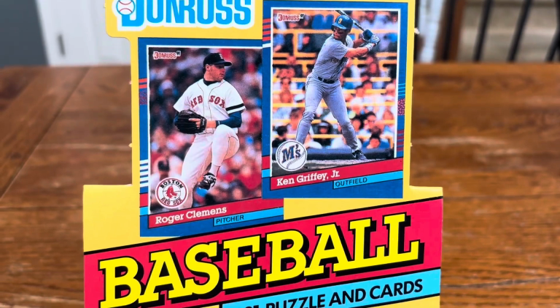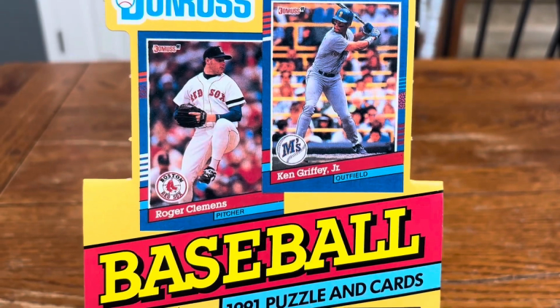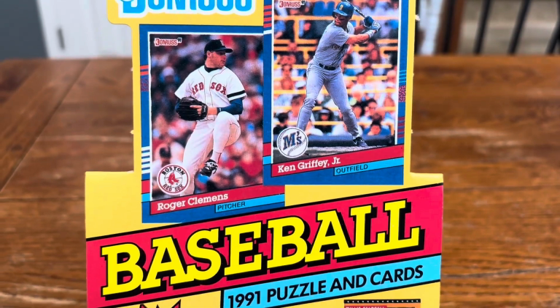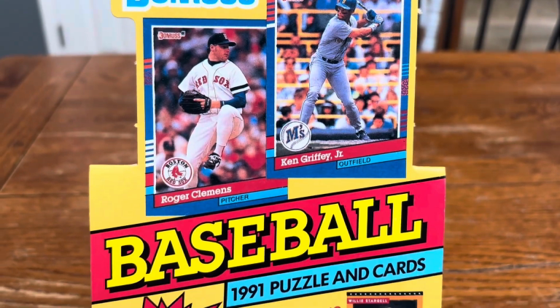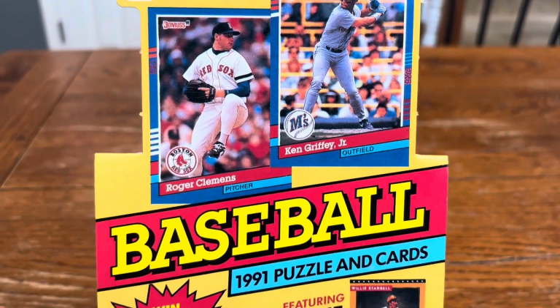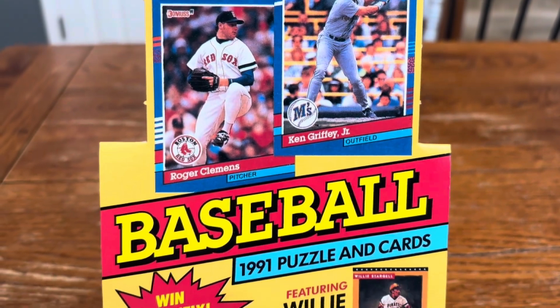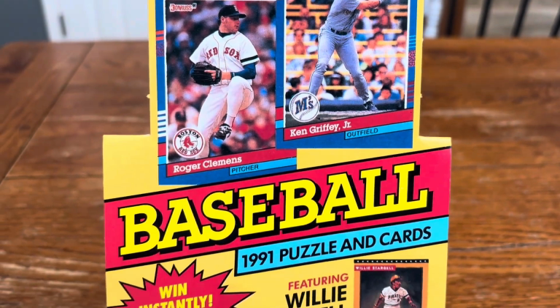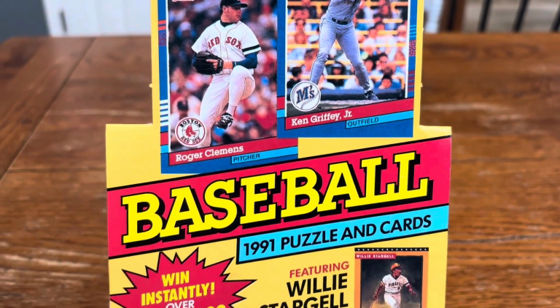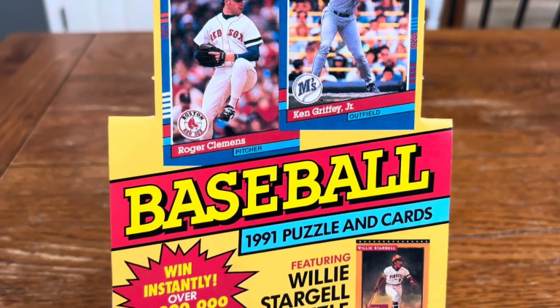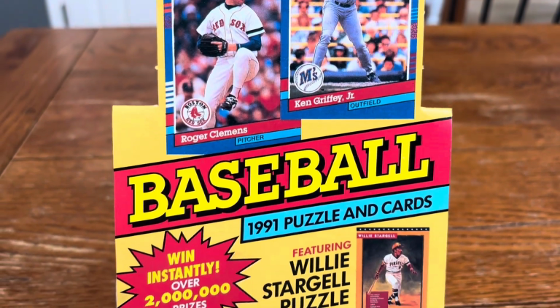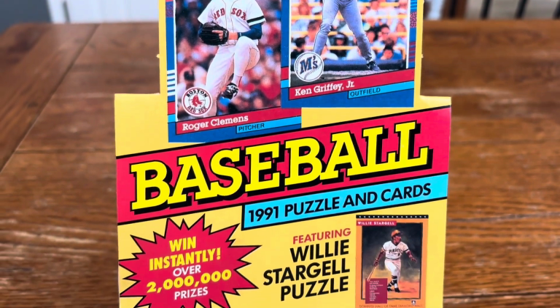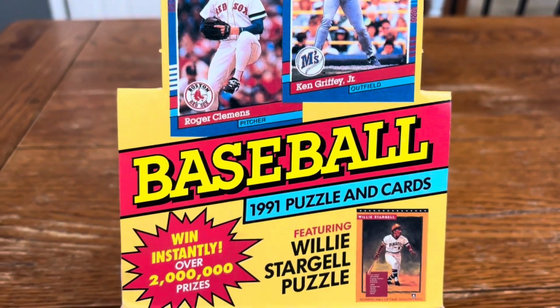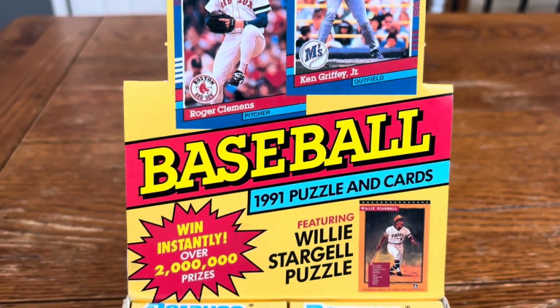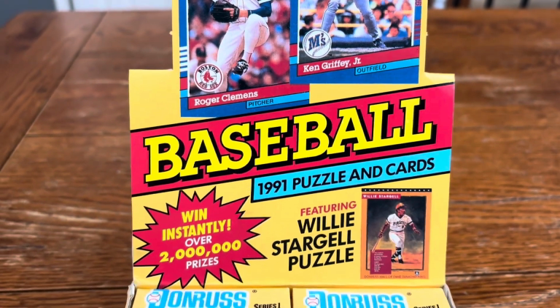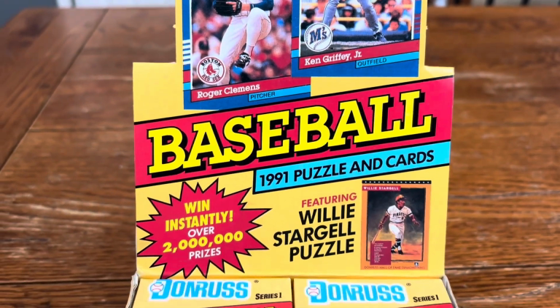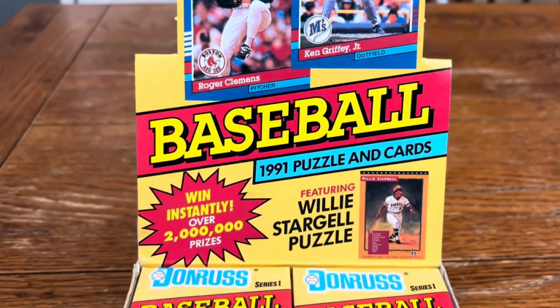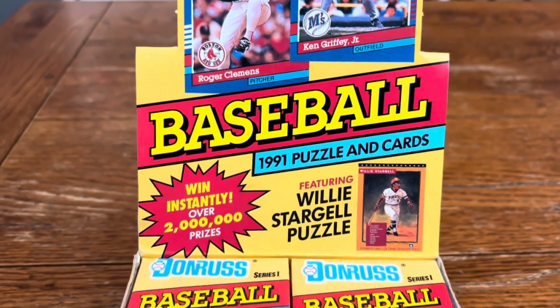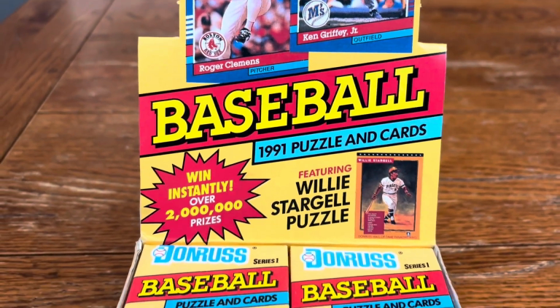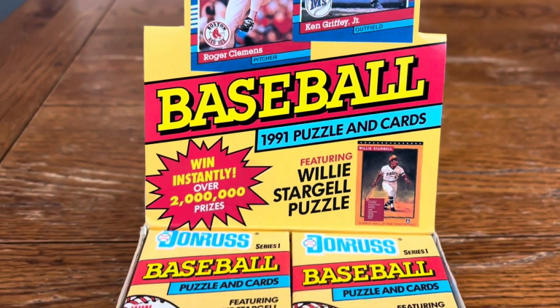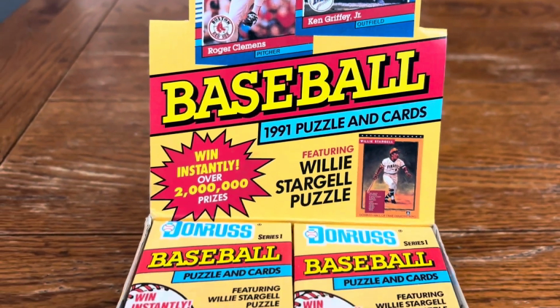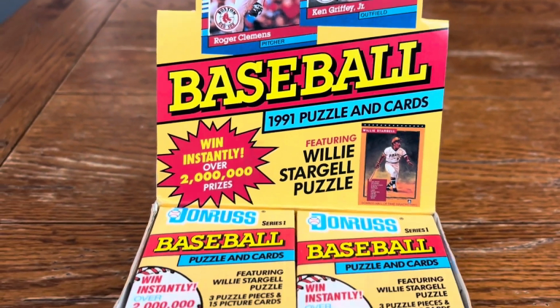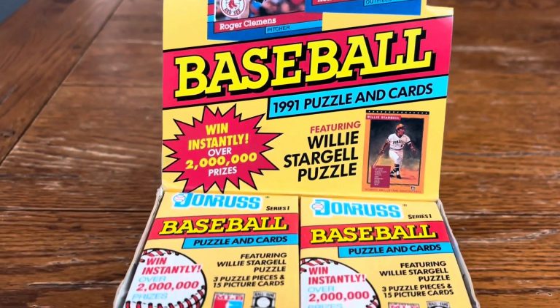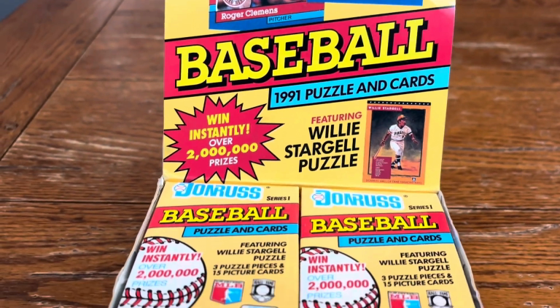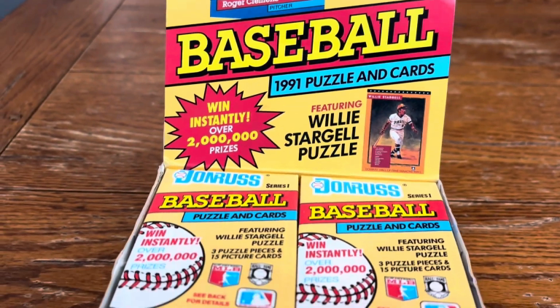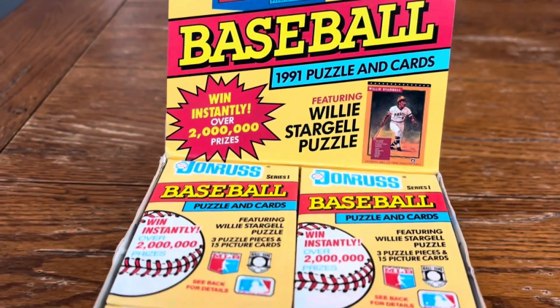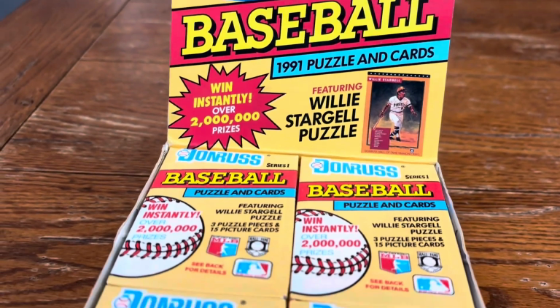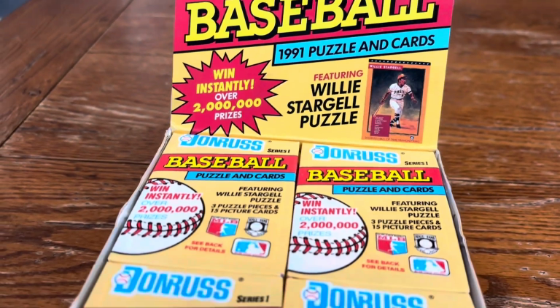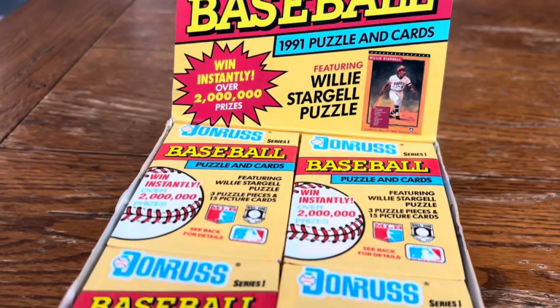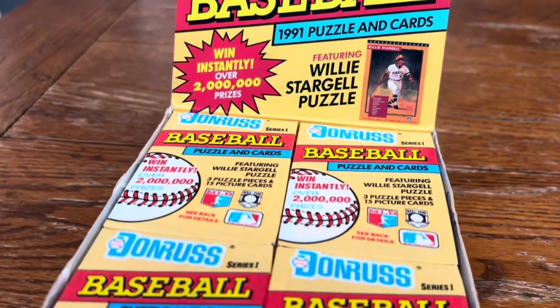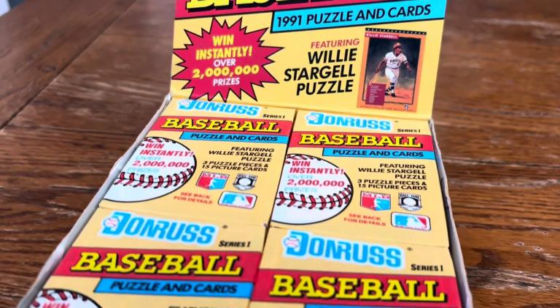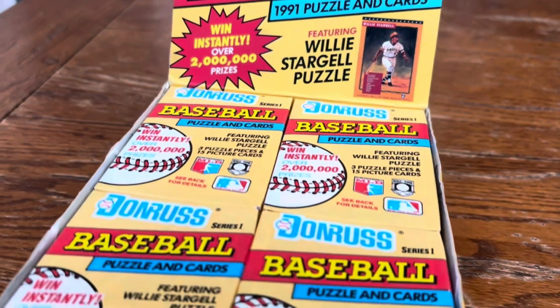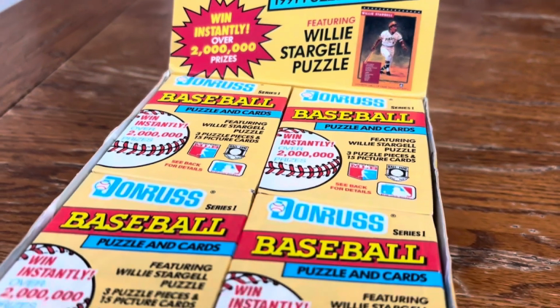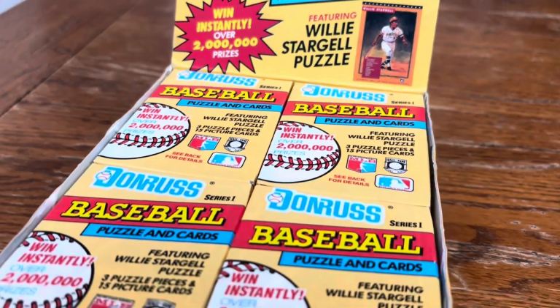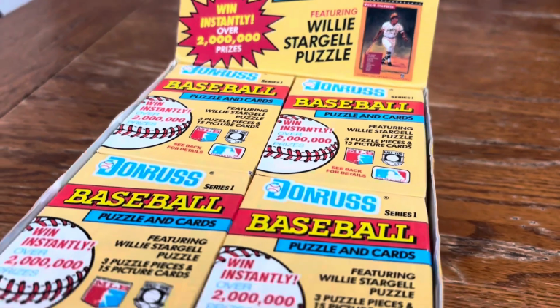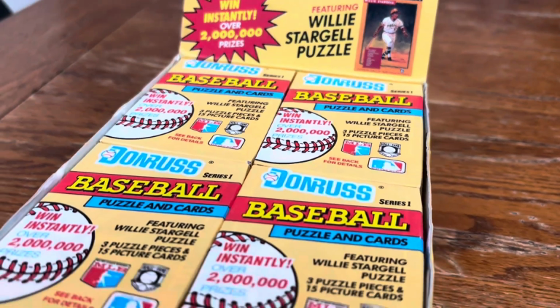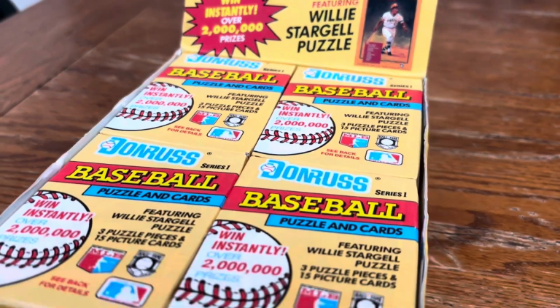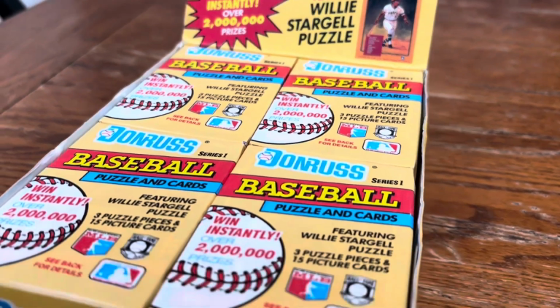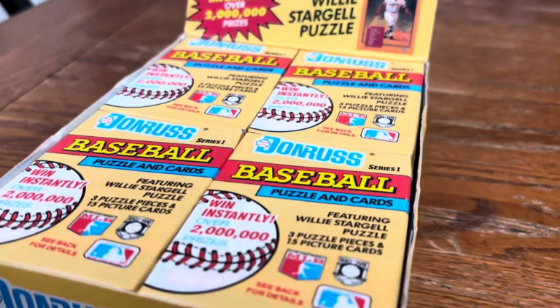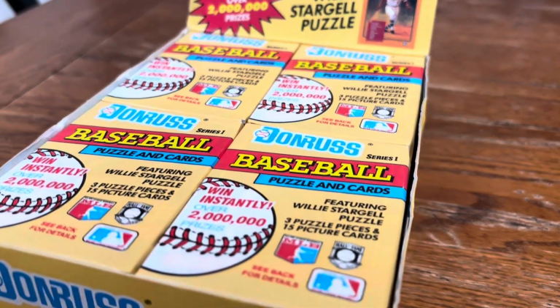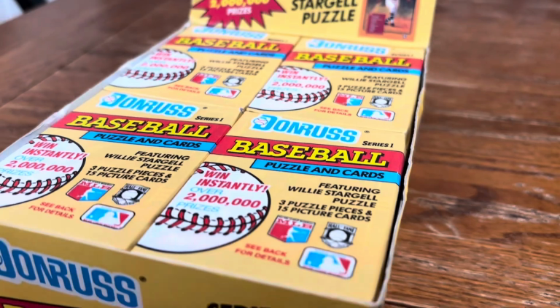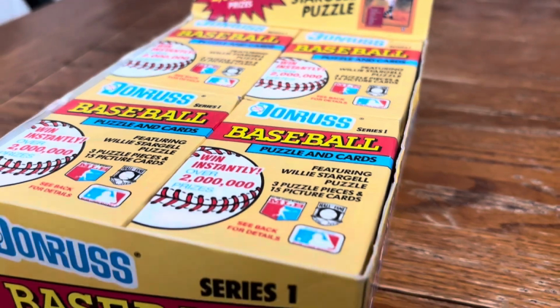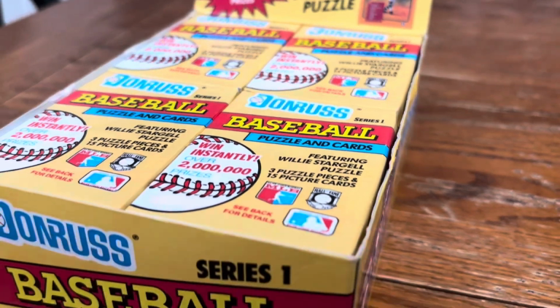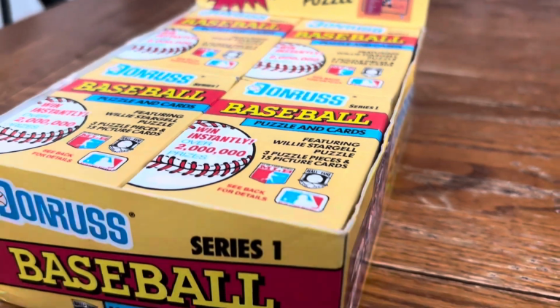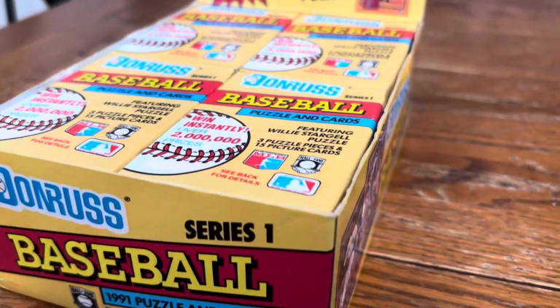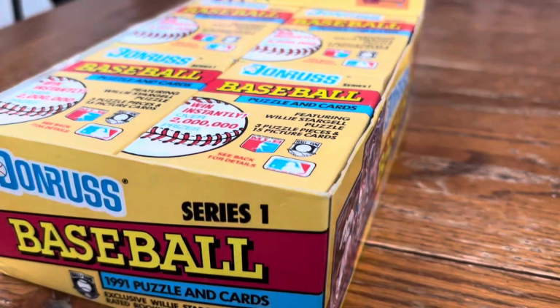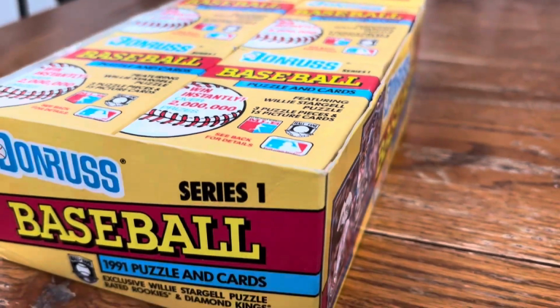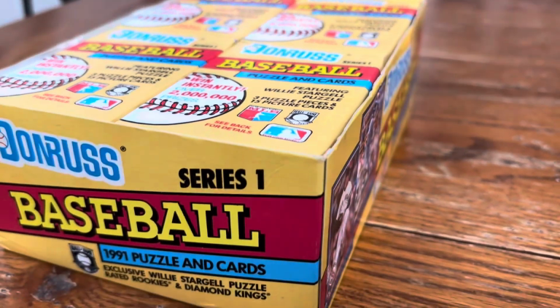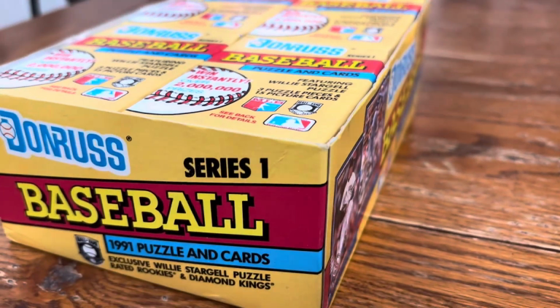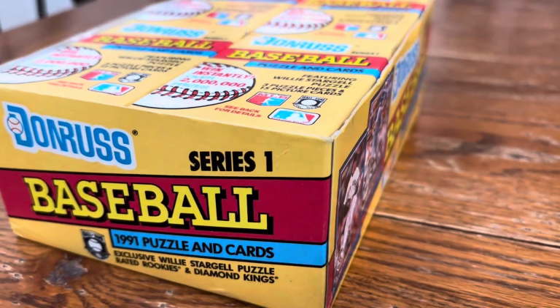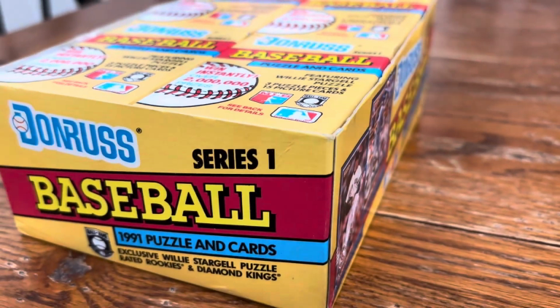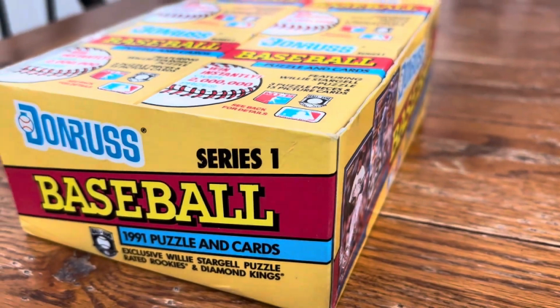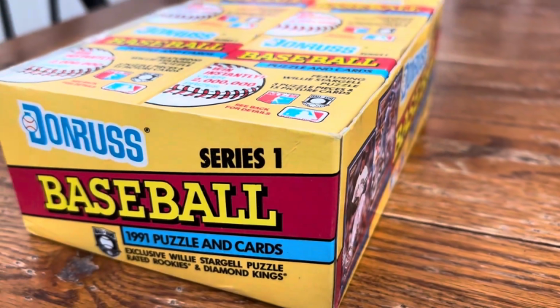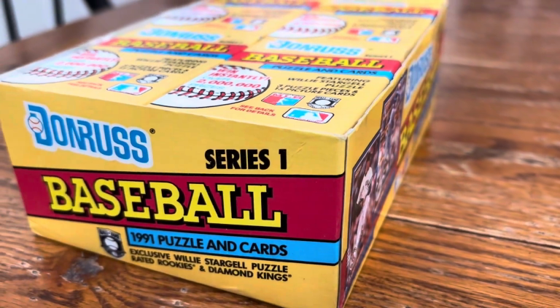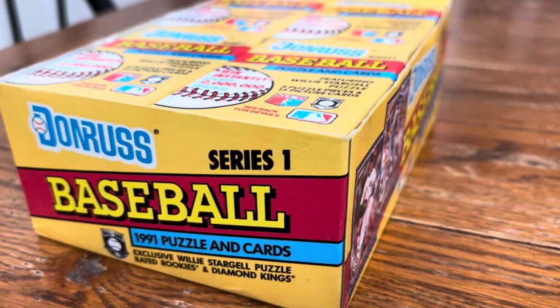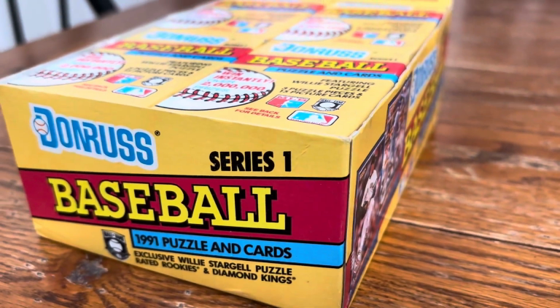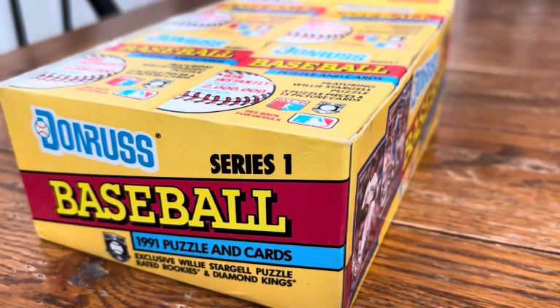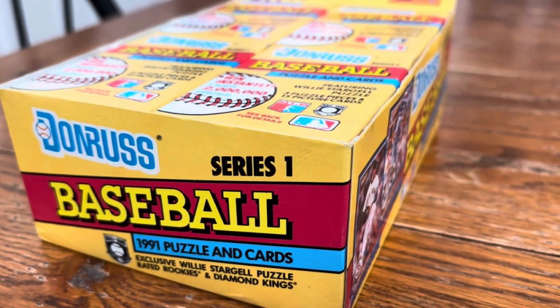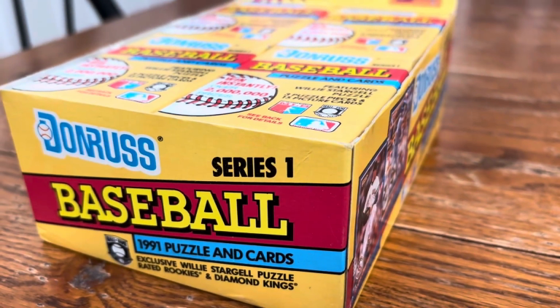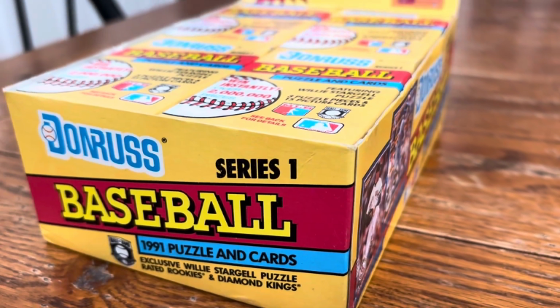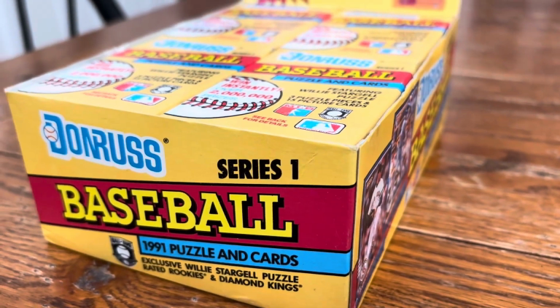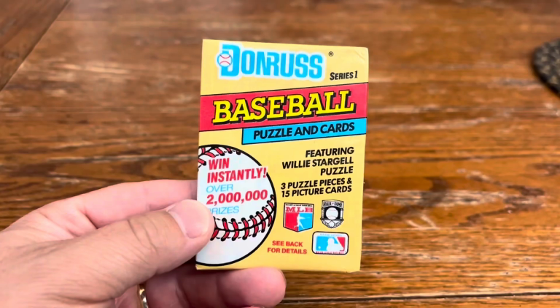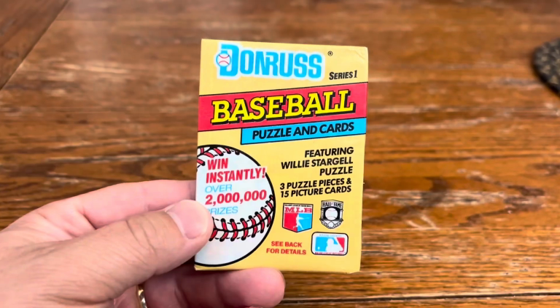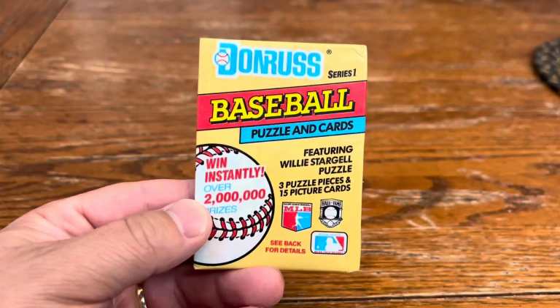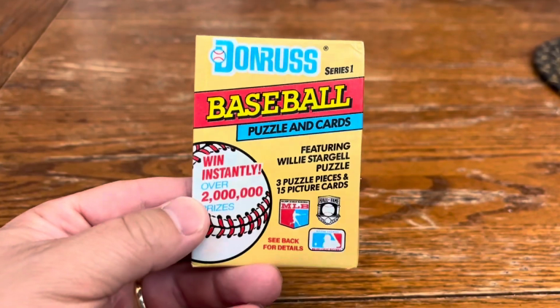Alright boys and girls, today we've got 1991 Donruss Series 1. Let's see what's in this waxy pack of cards.